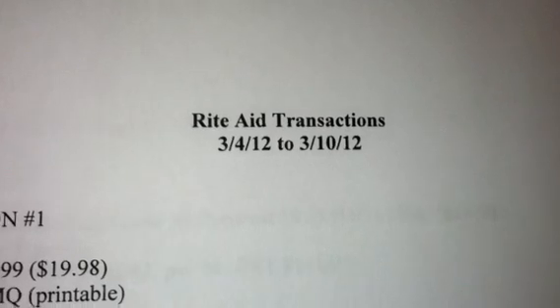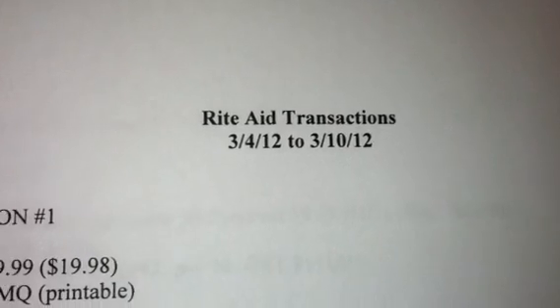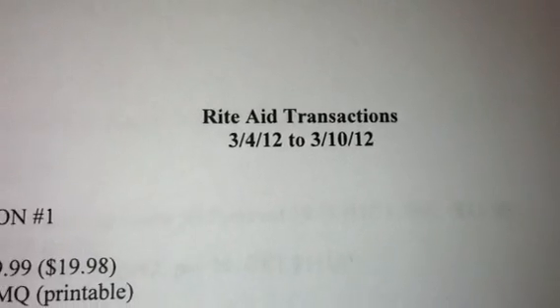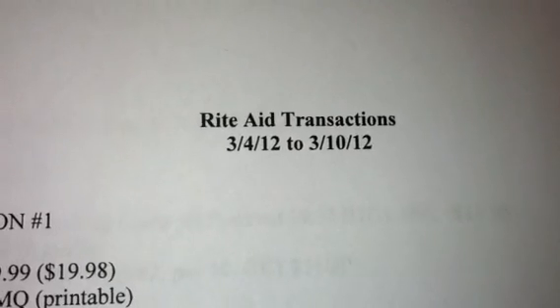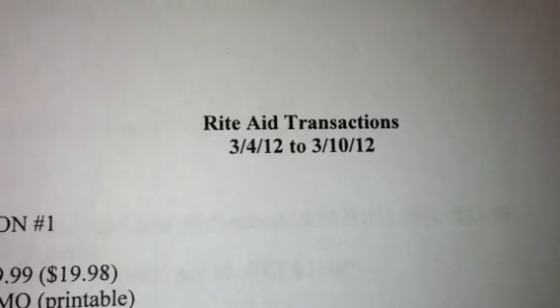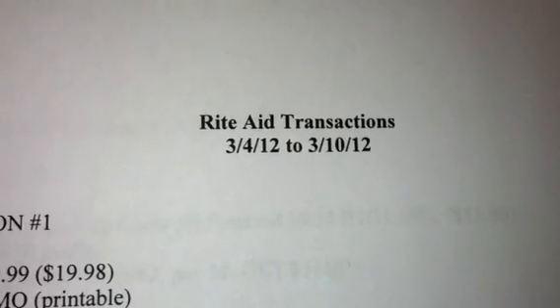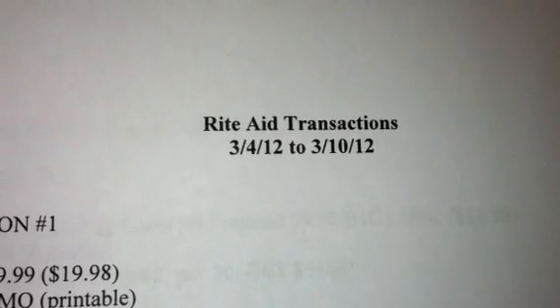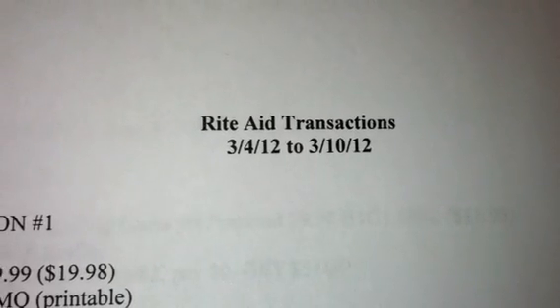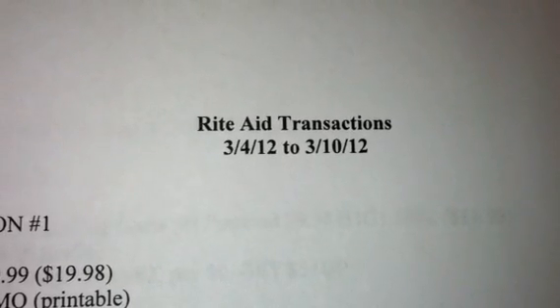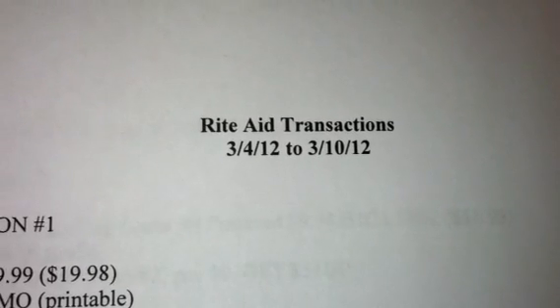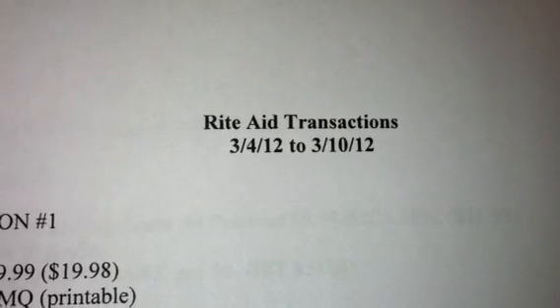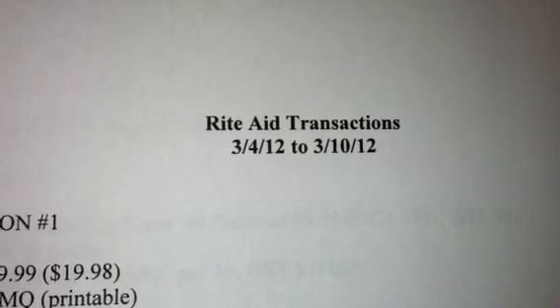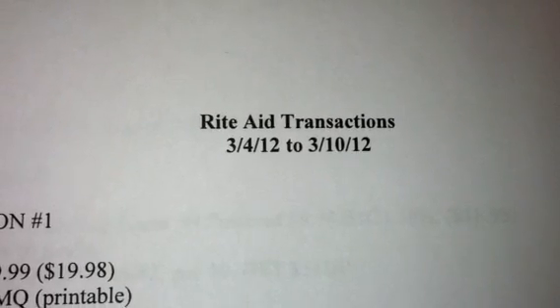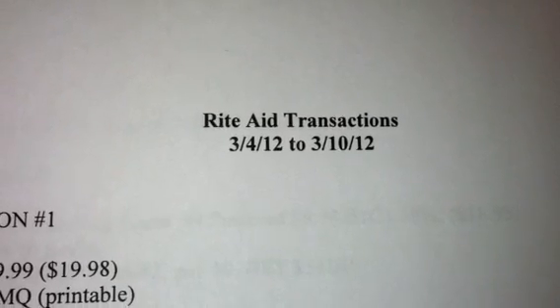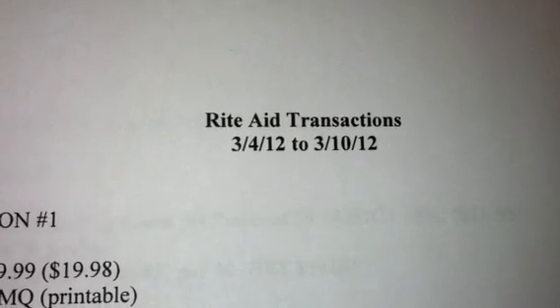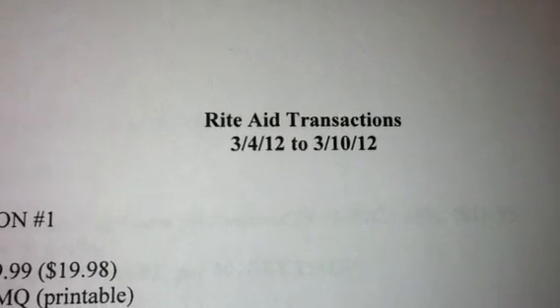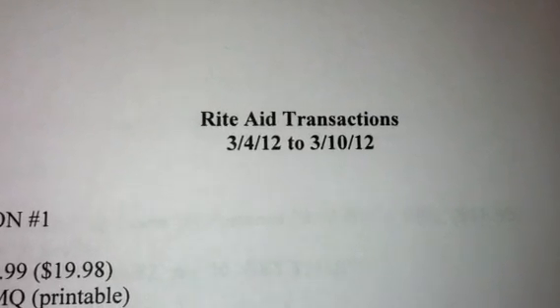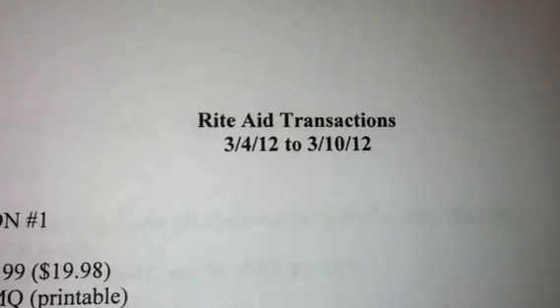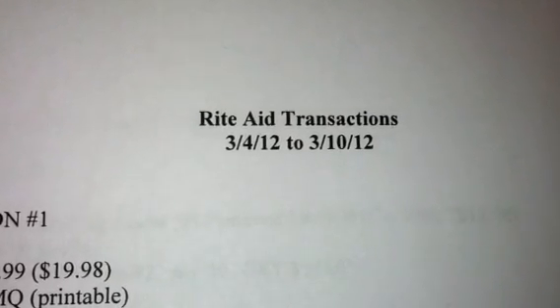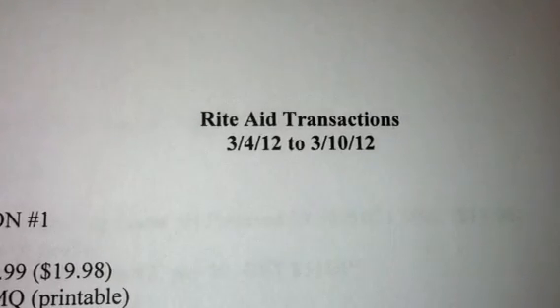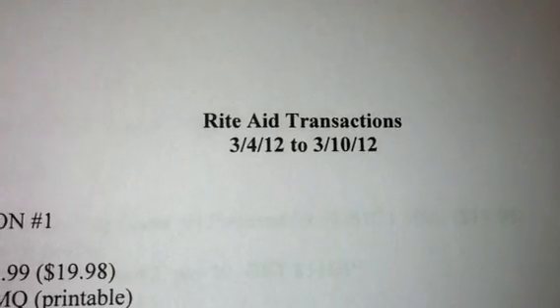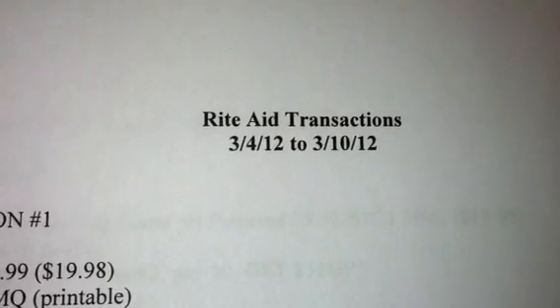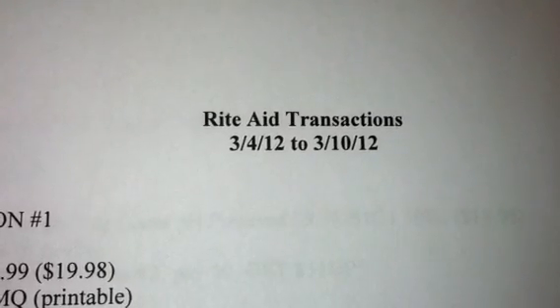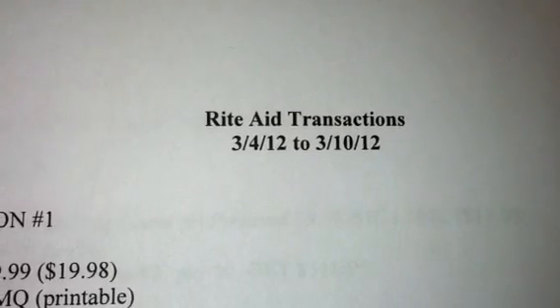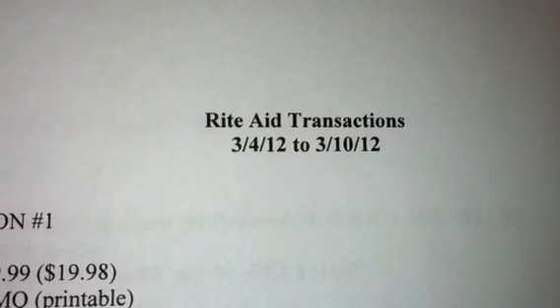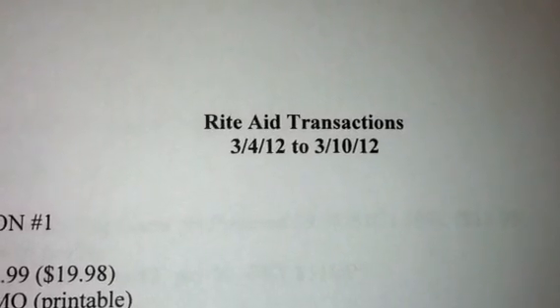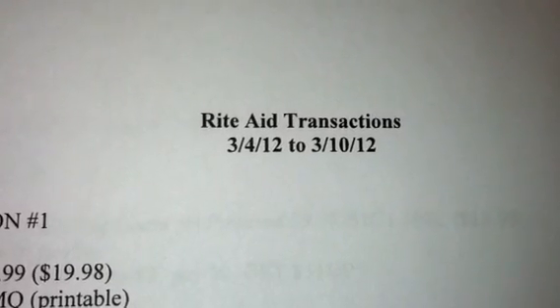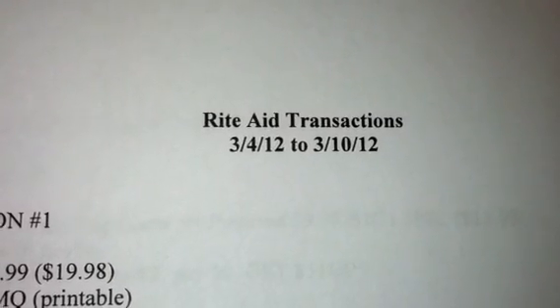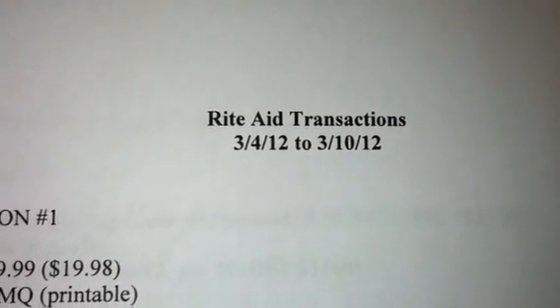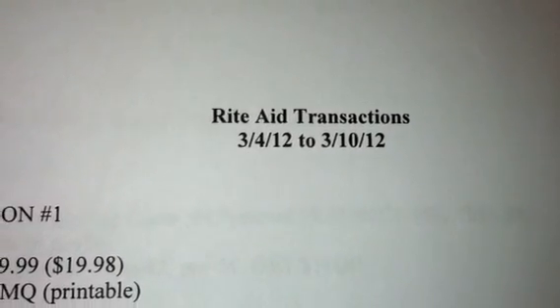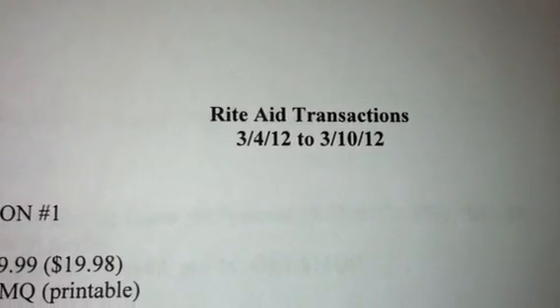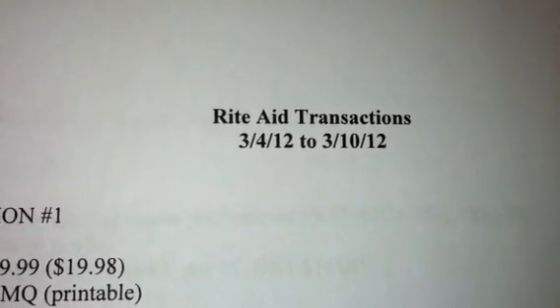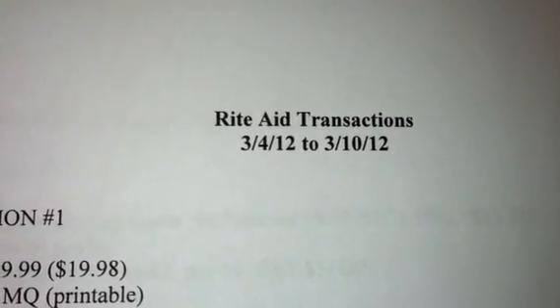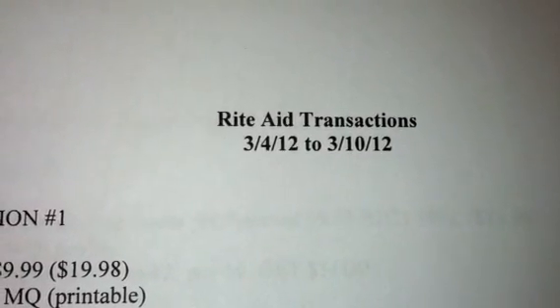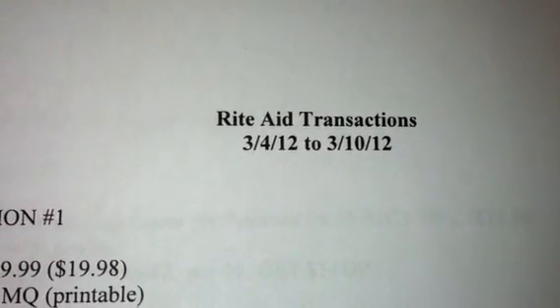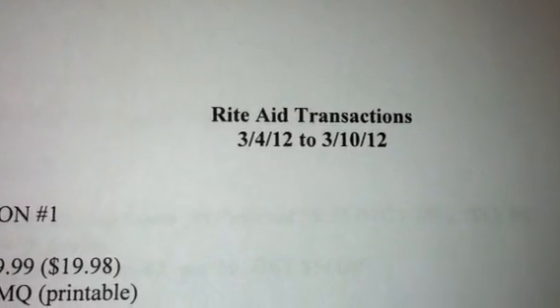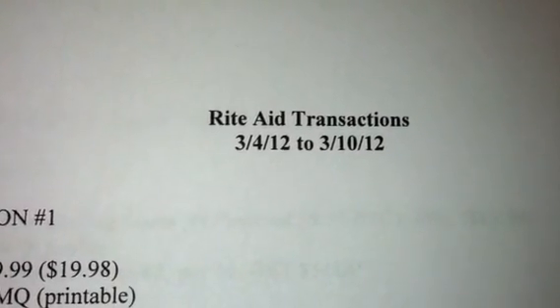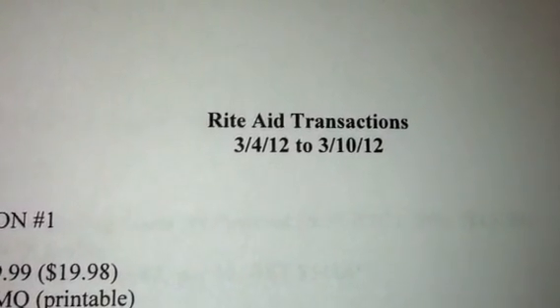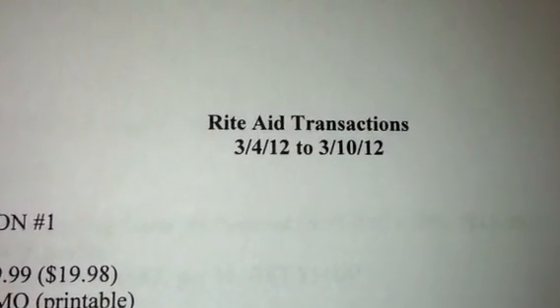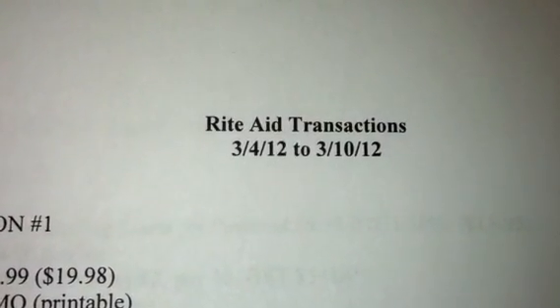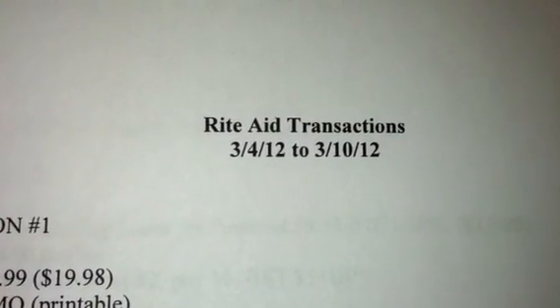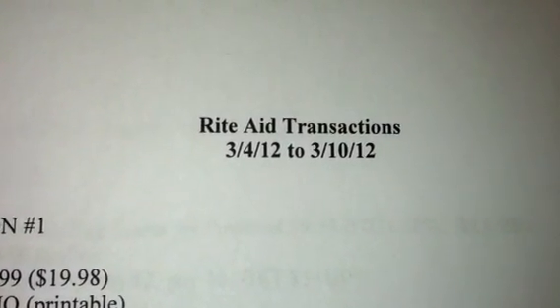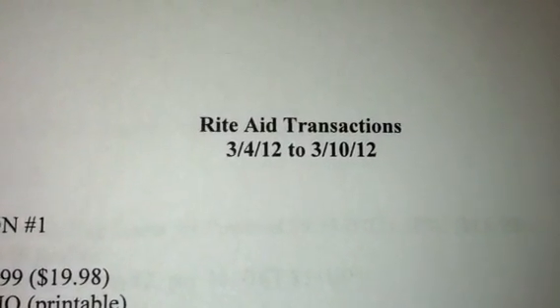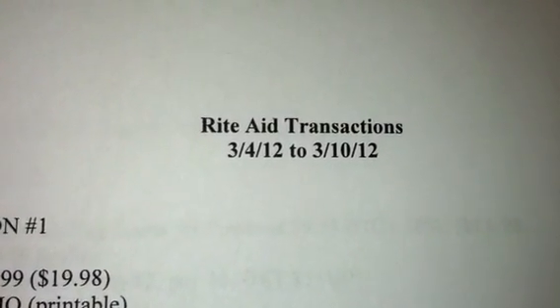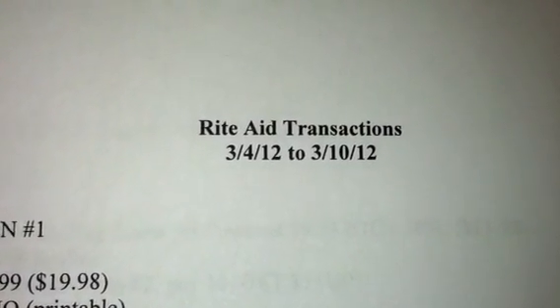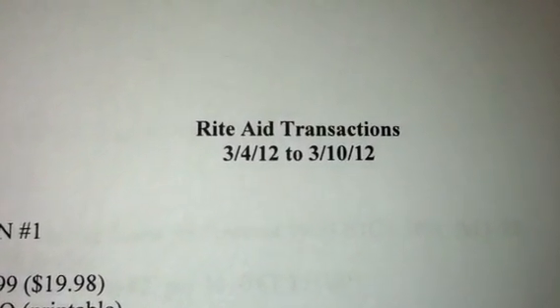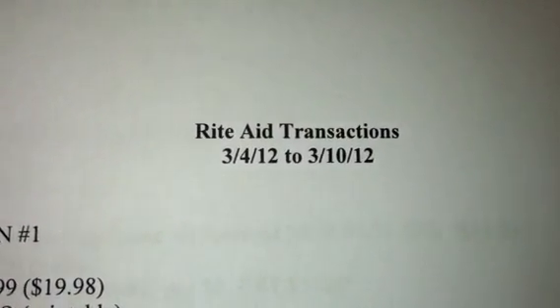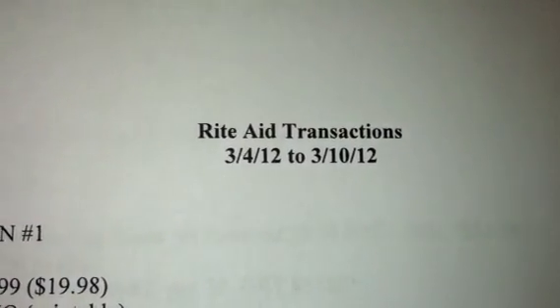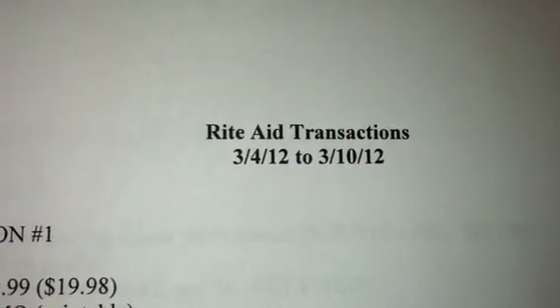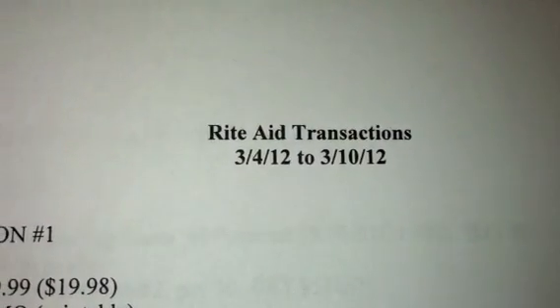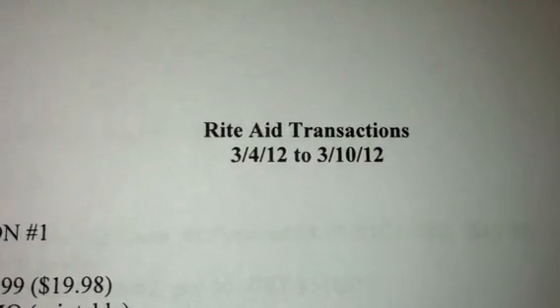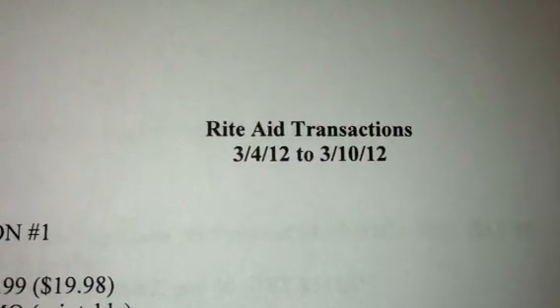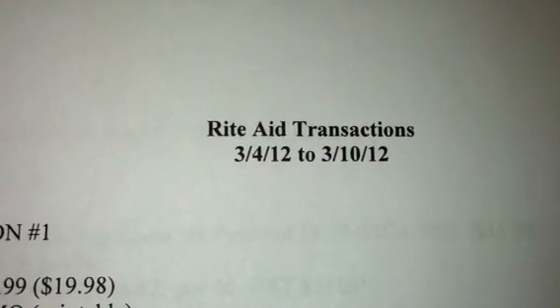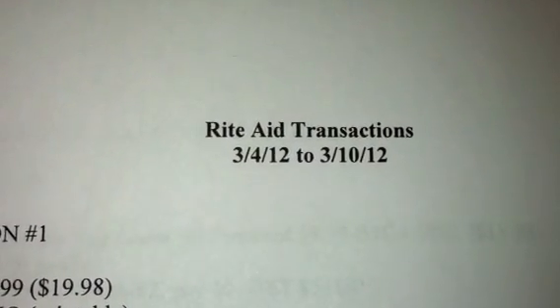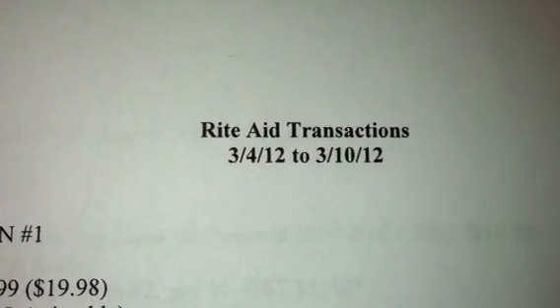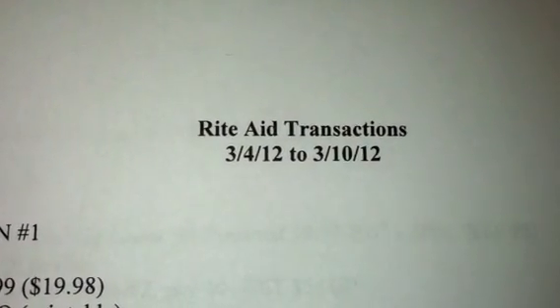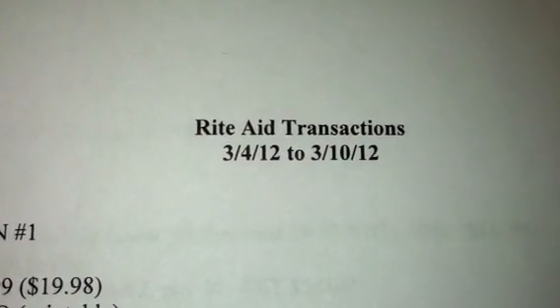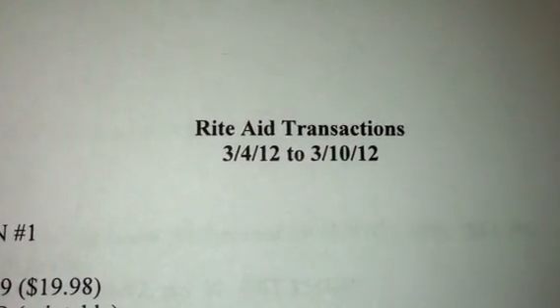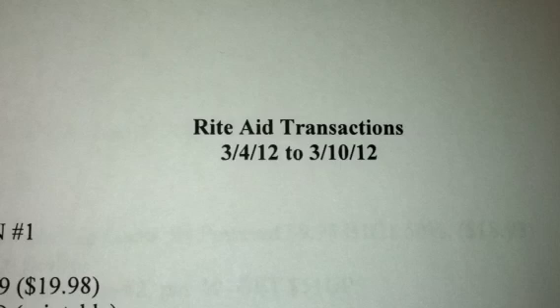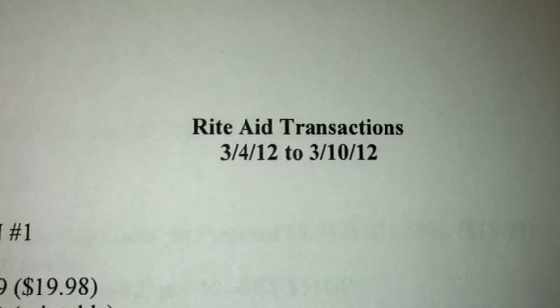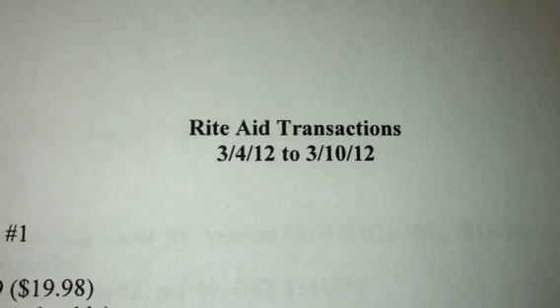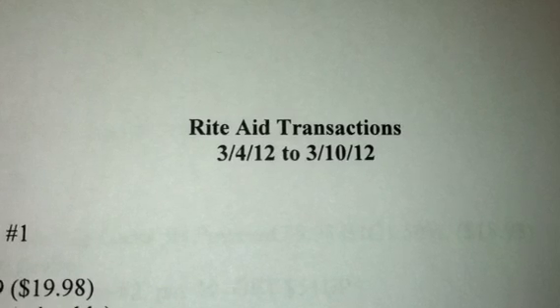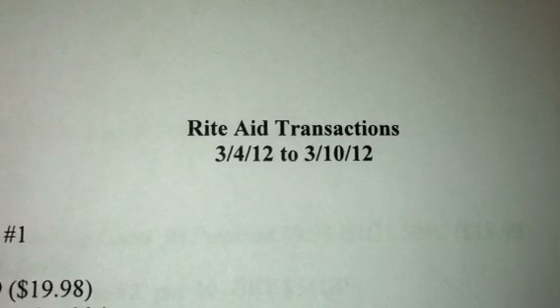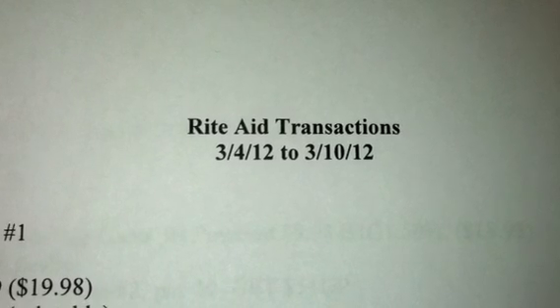Hey guys, welcome back to PensionPennies with Priscilla. I just wanted to do an update on one of my Rite Aid transactions.